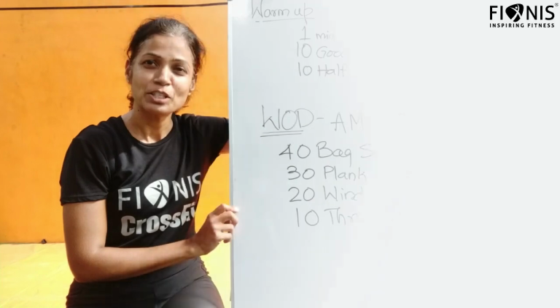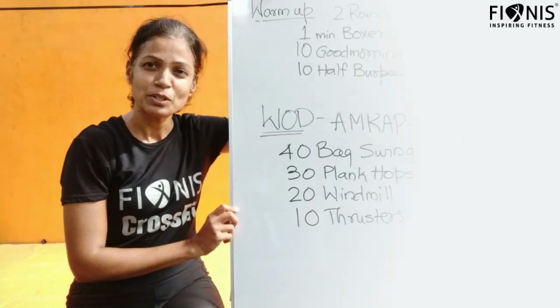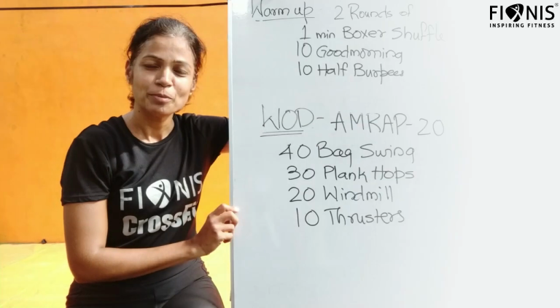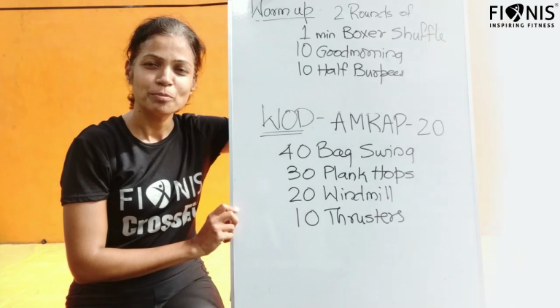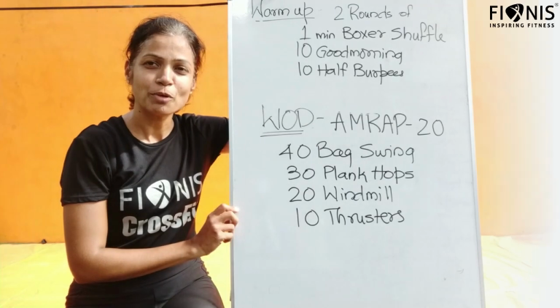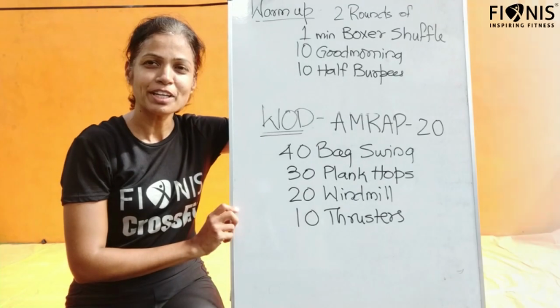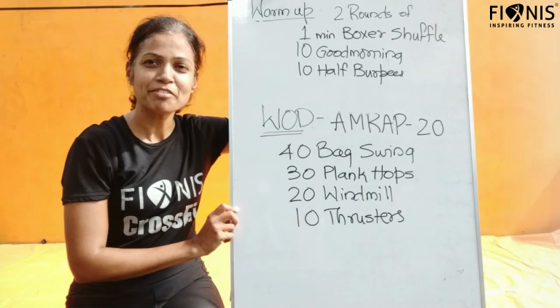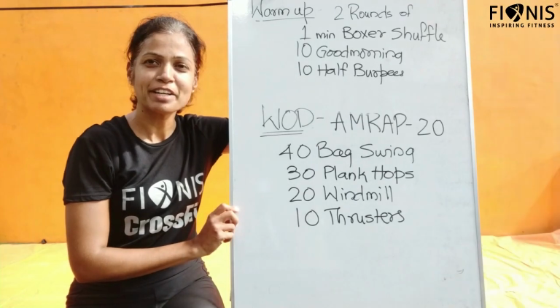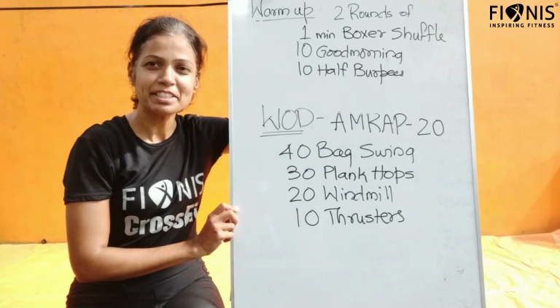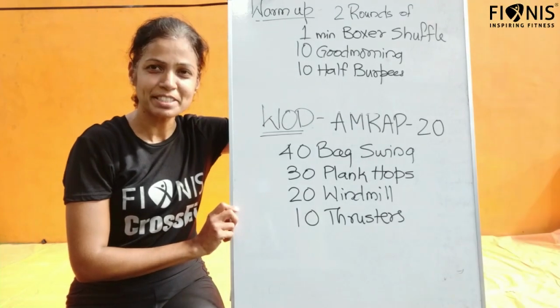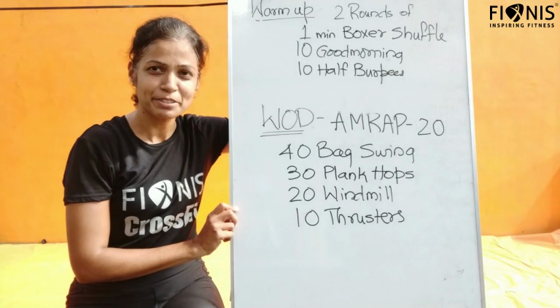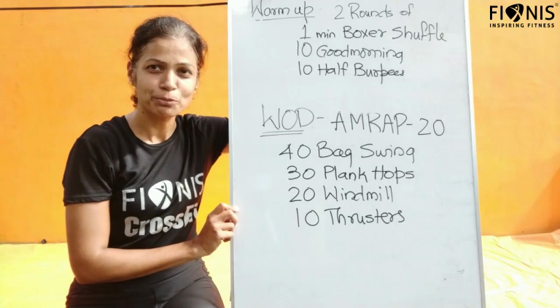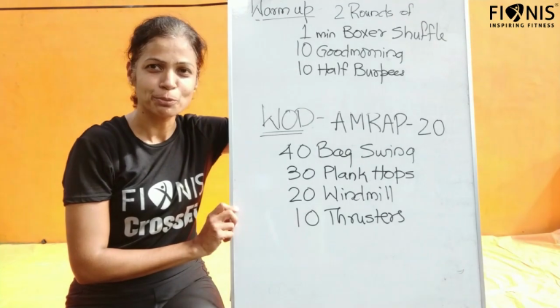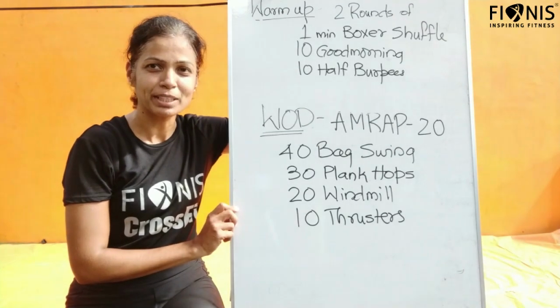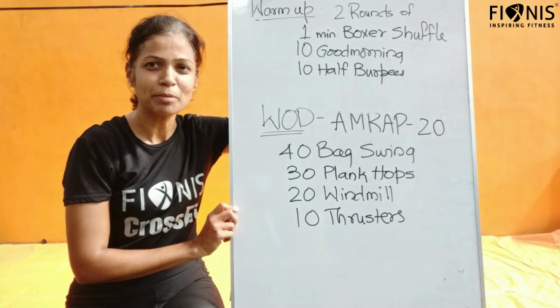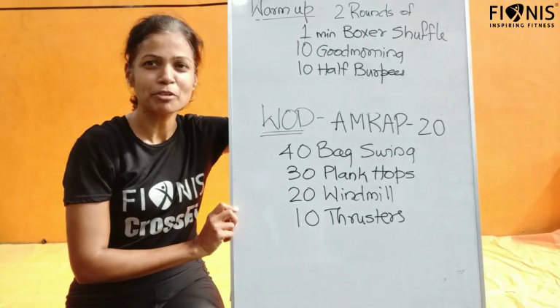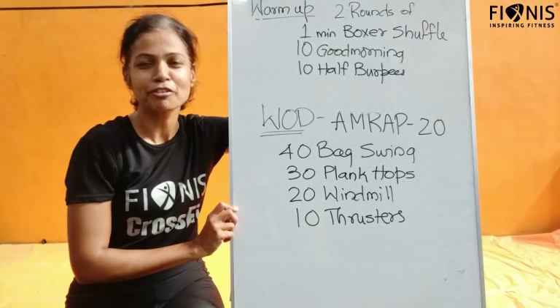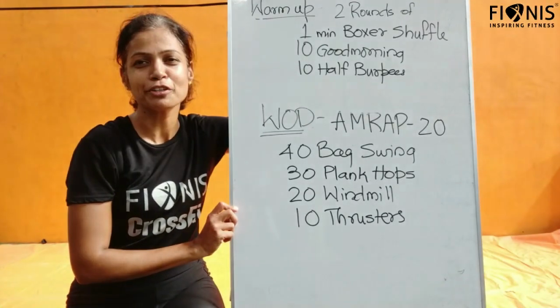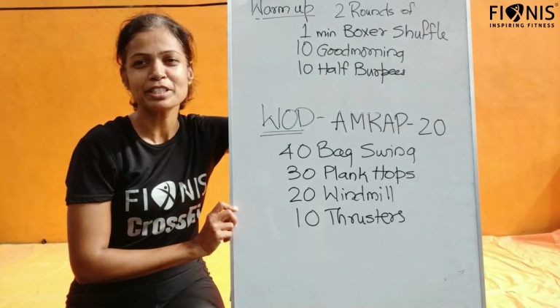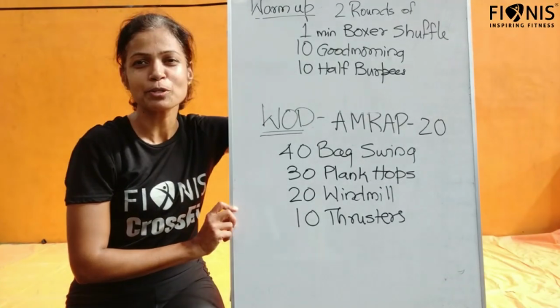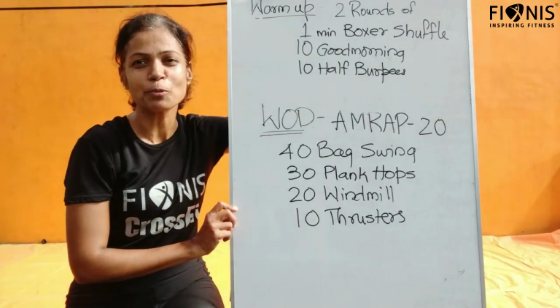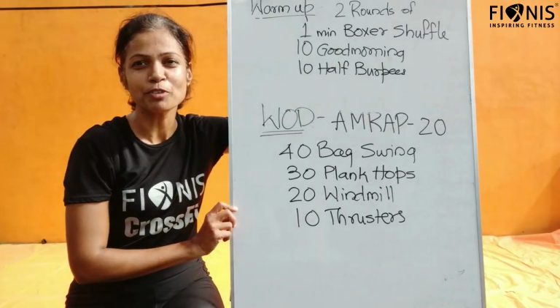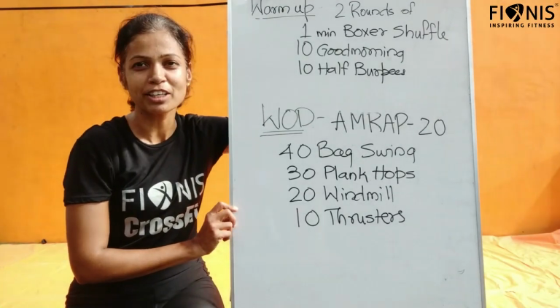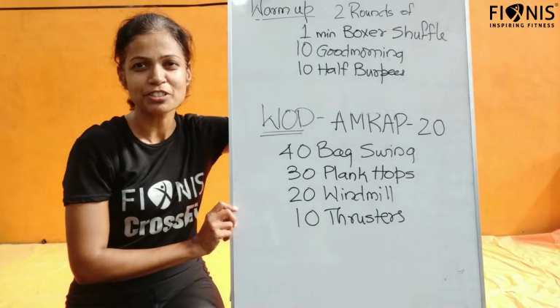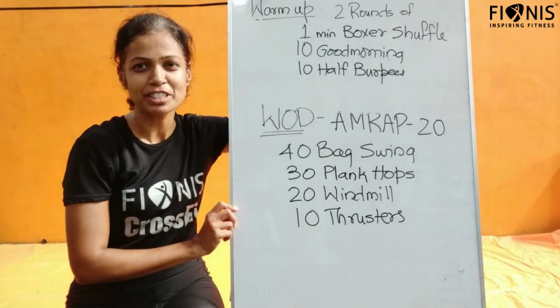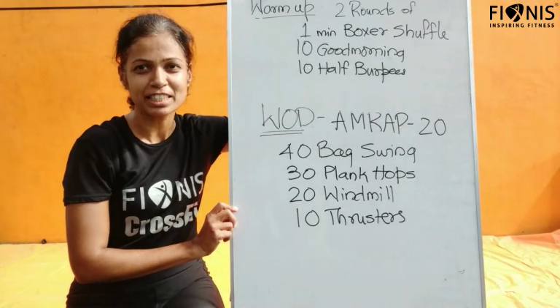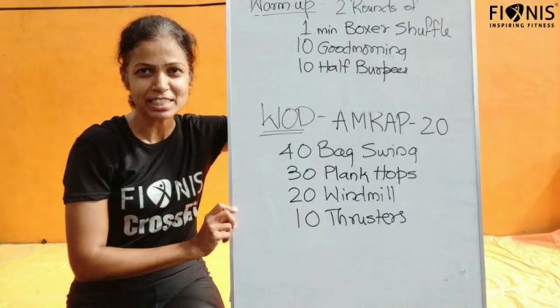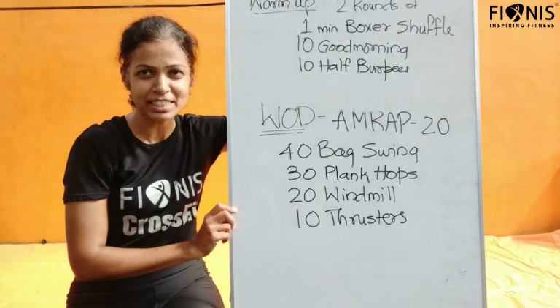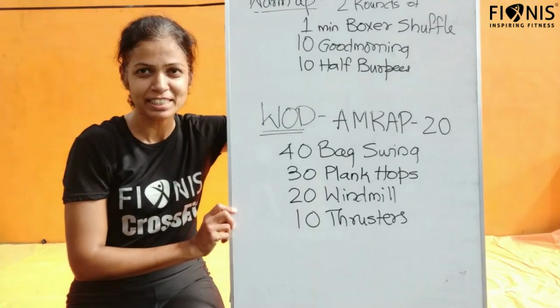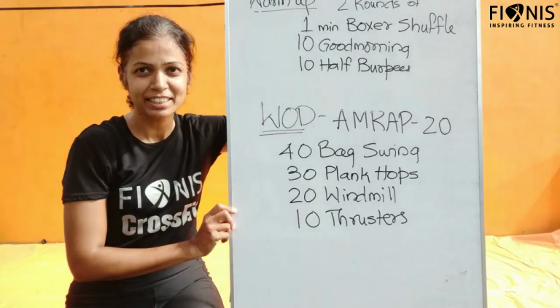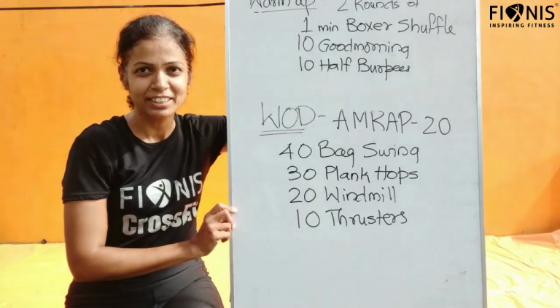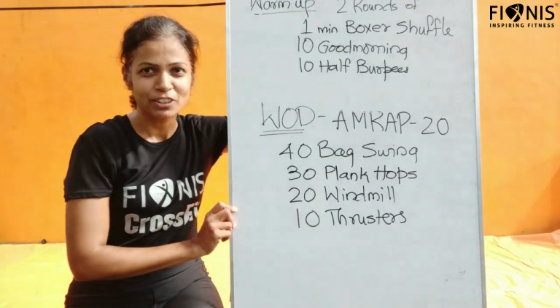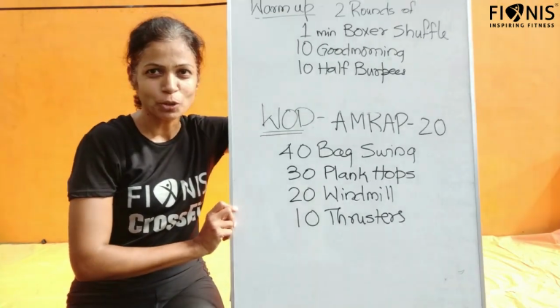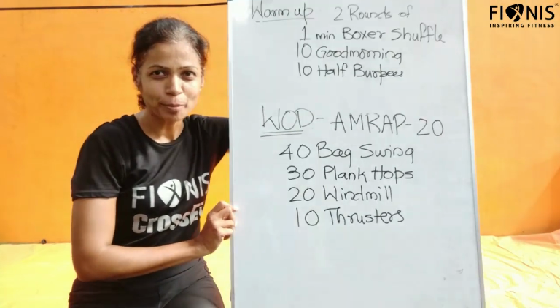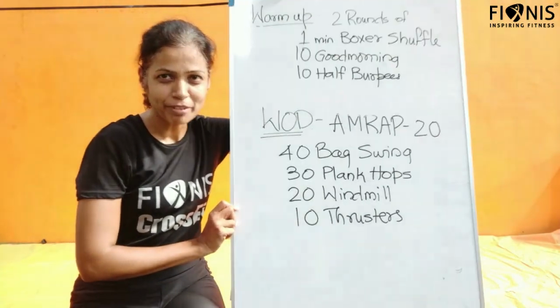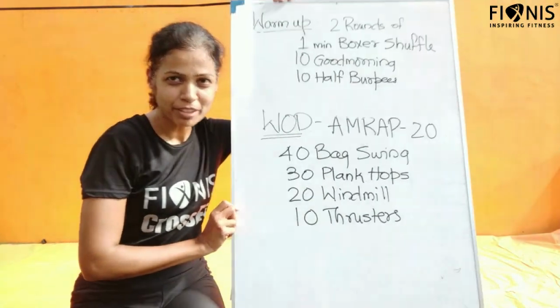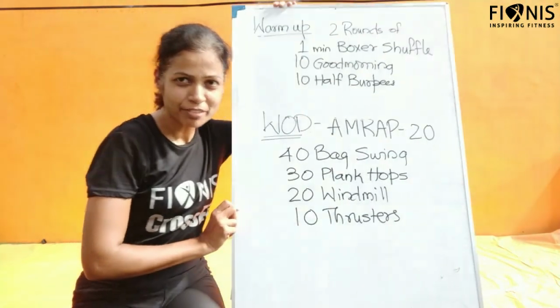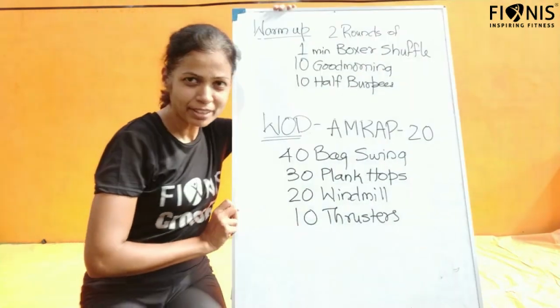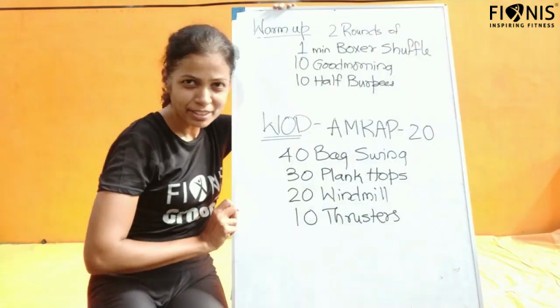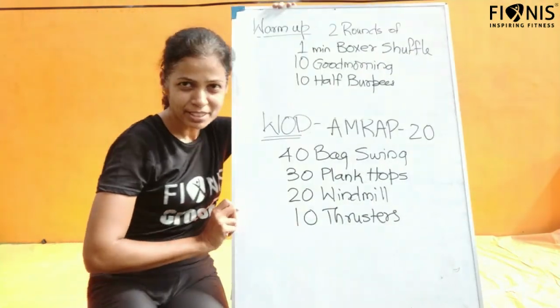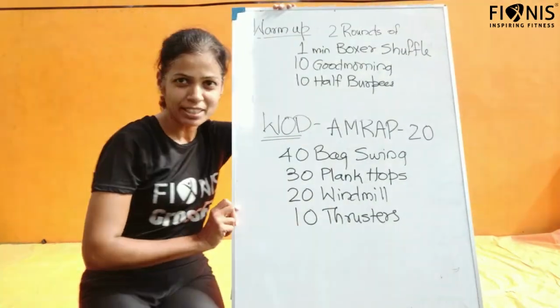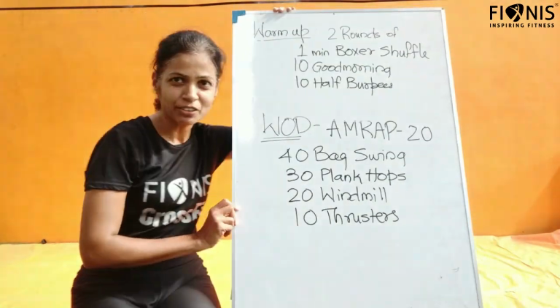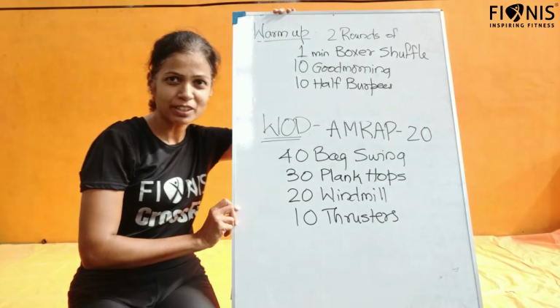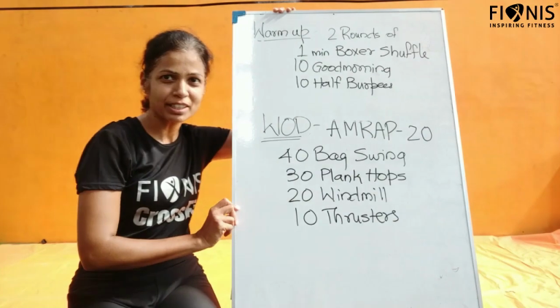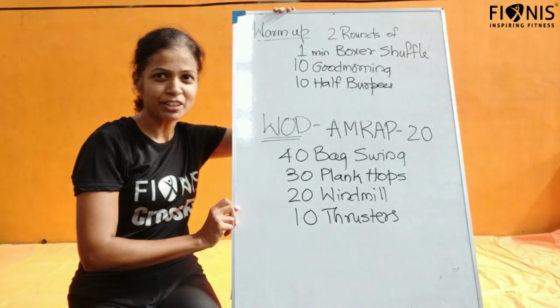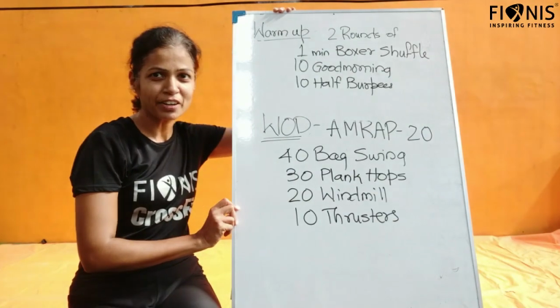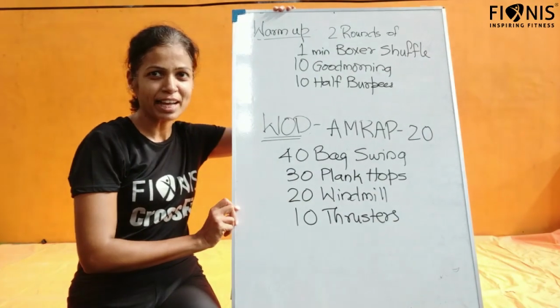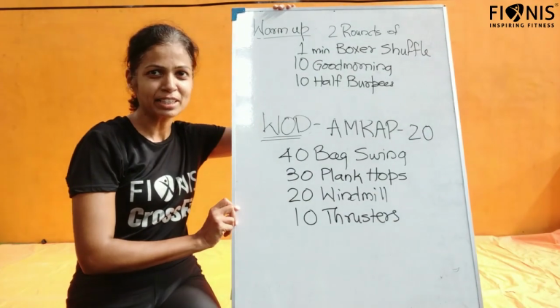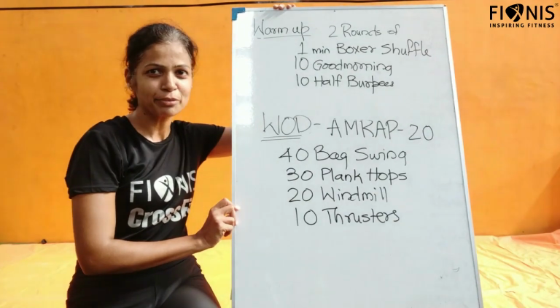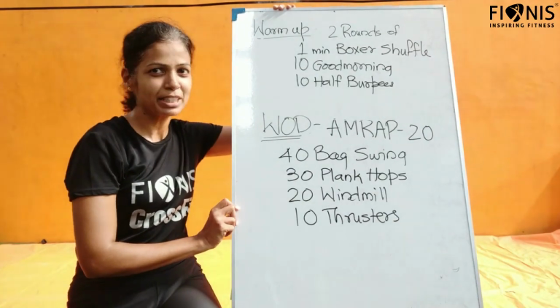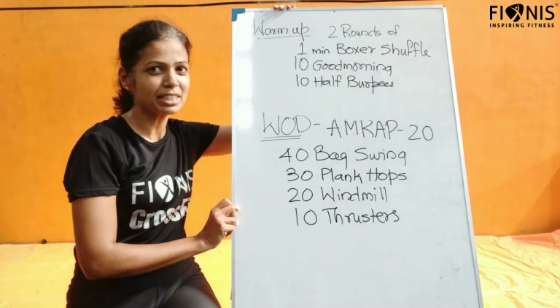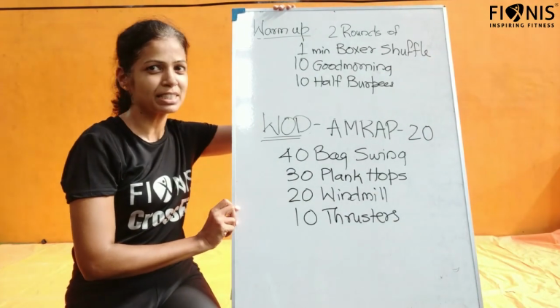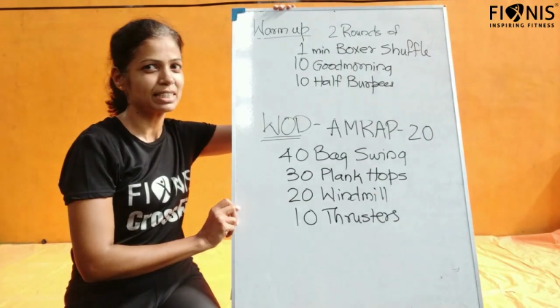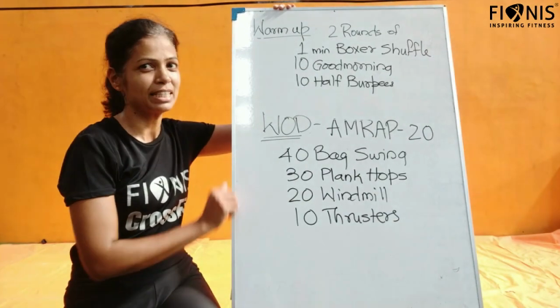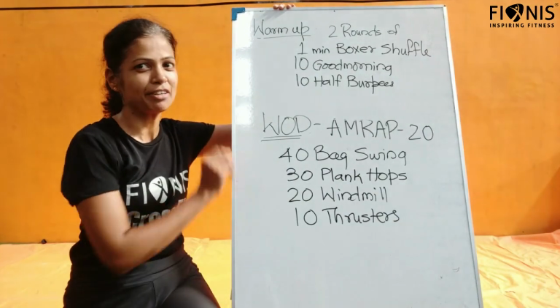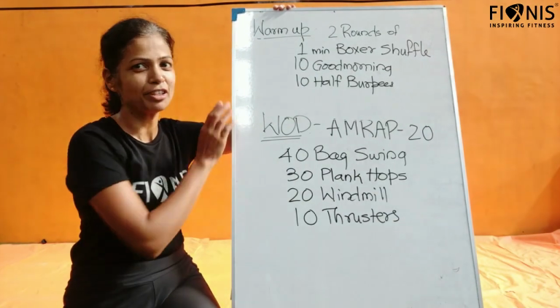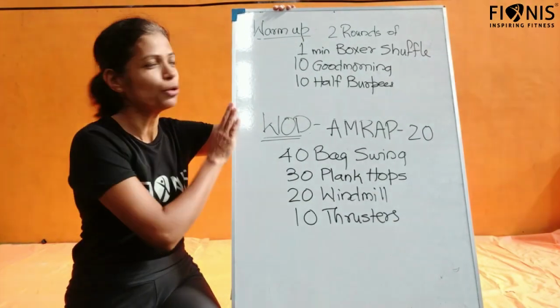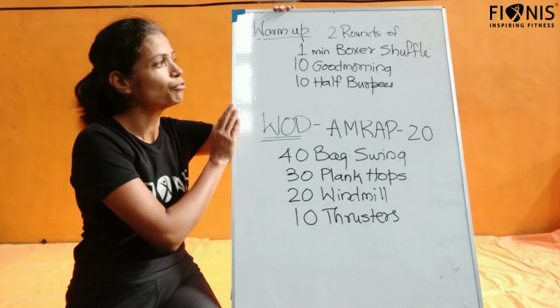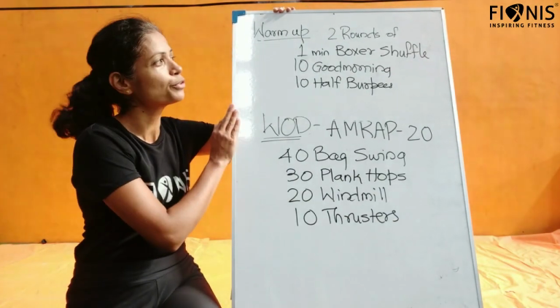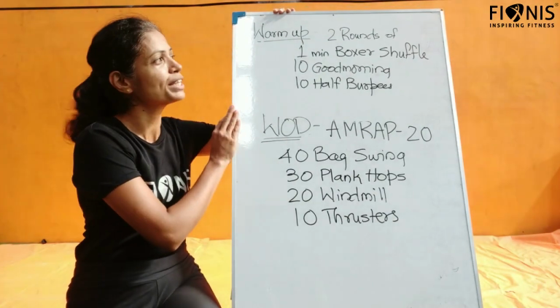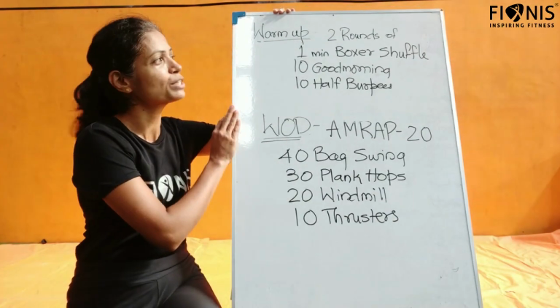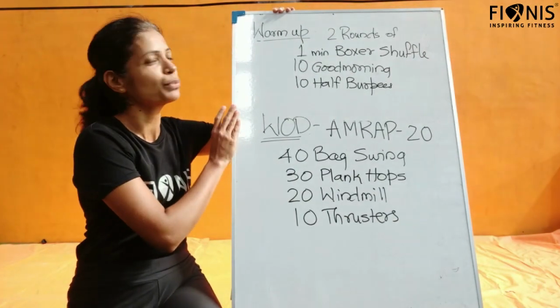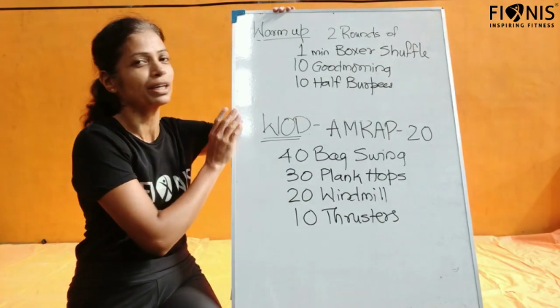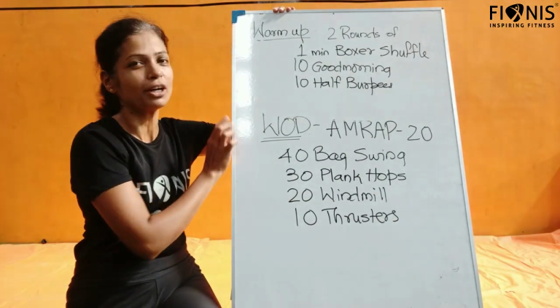Good morning friends. Welcome to Fiona's home workout series. Hope everyone is regular in your activities. Here we go for today's workout.